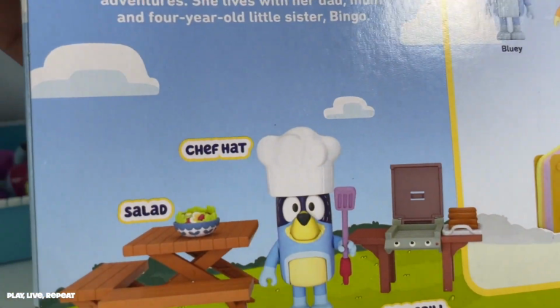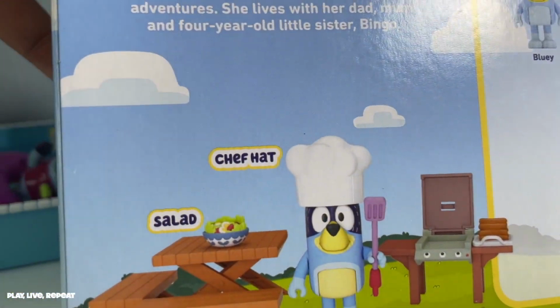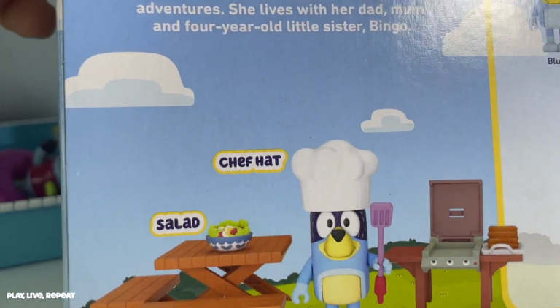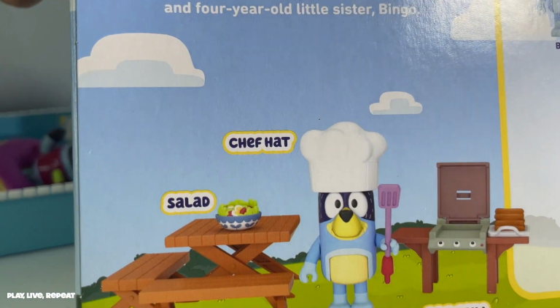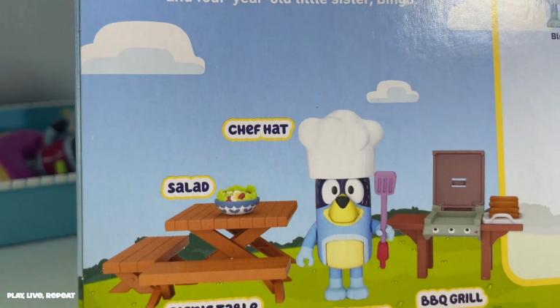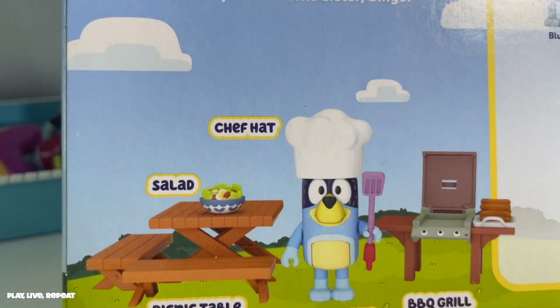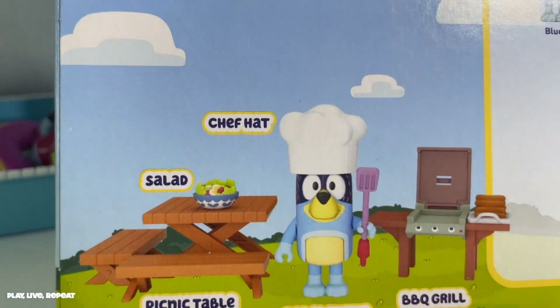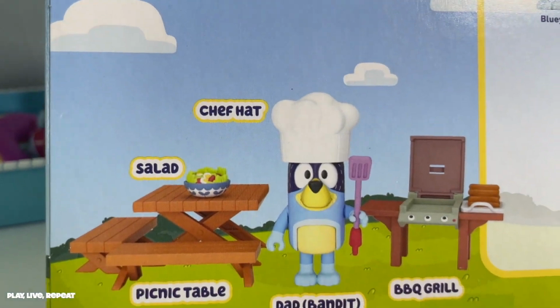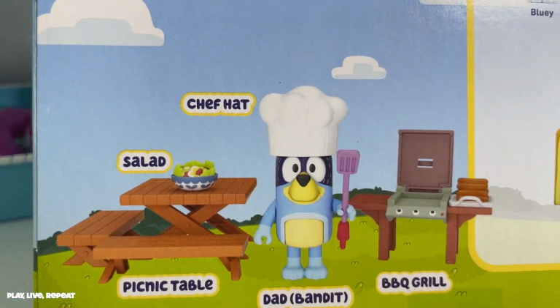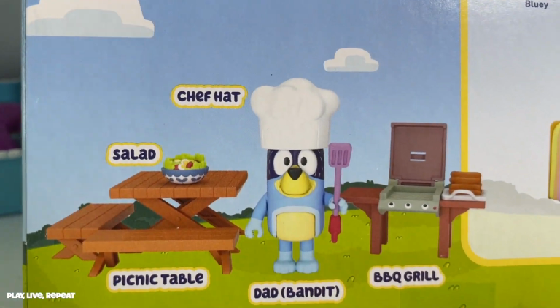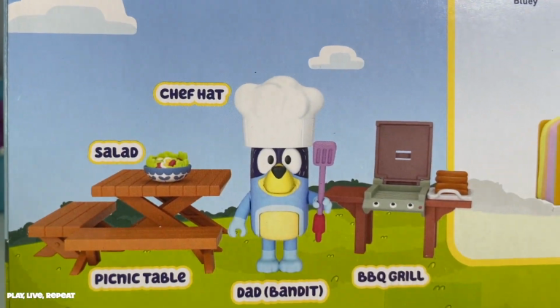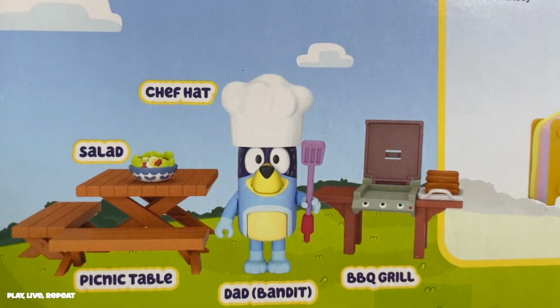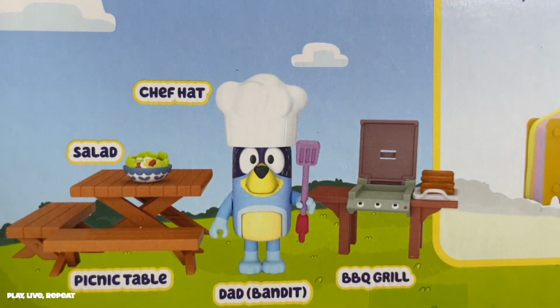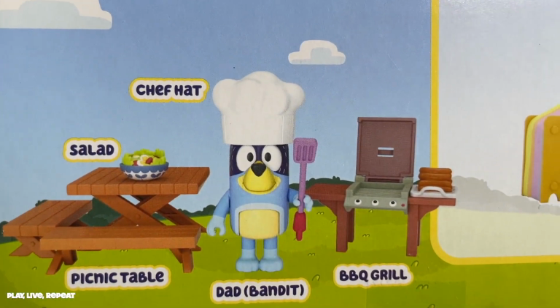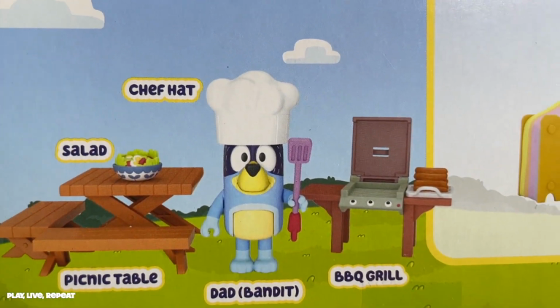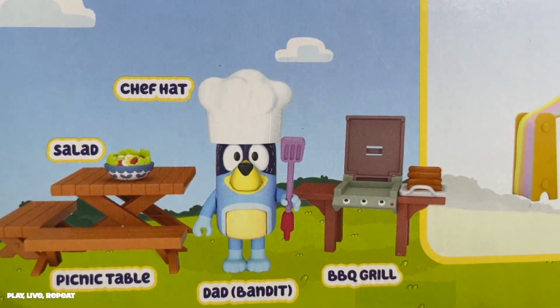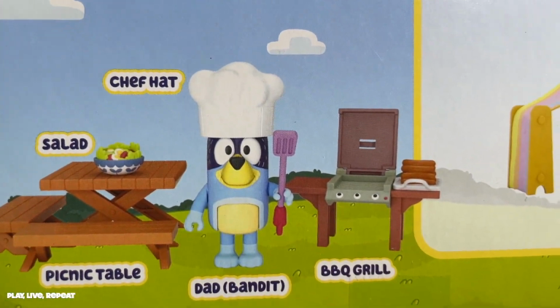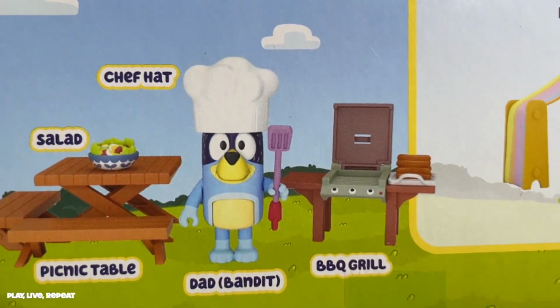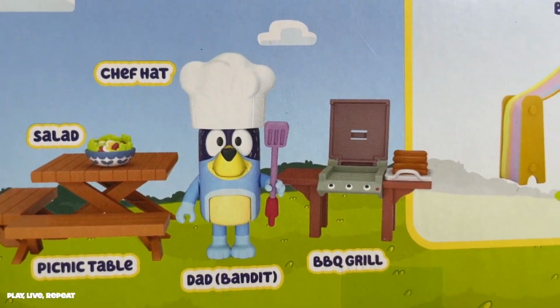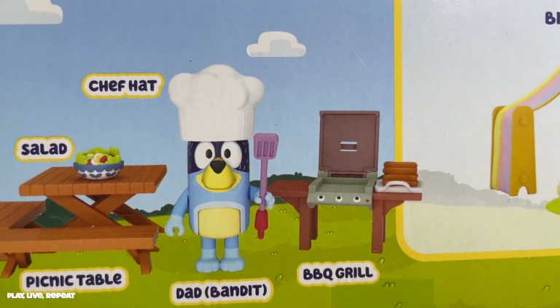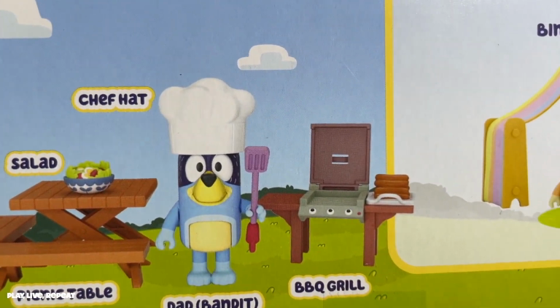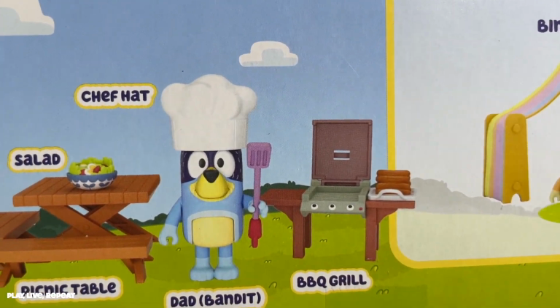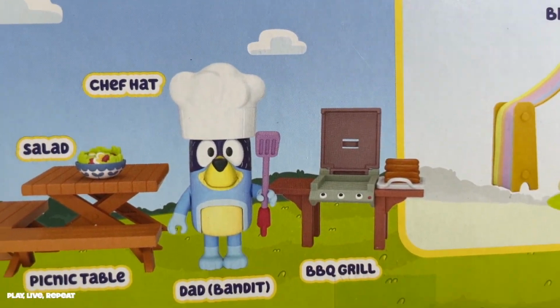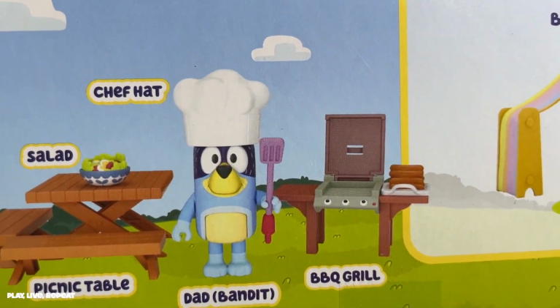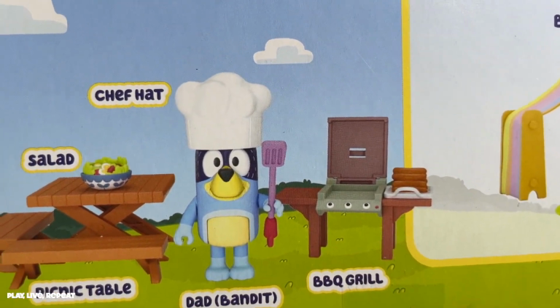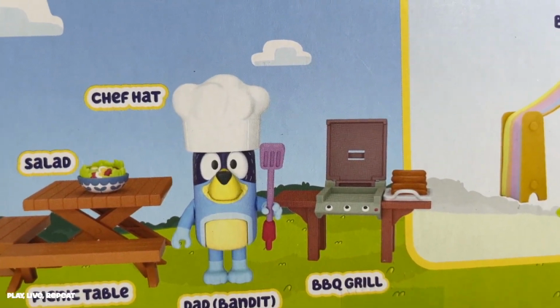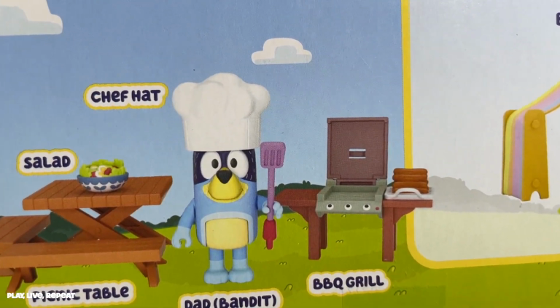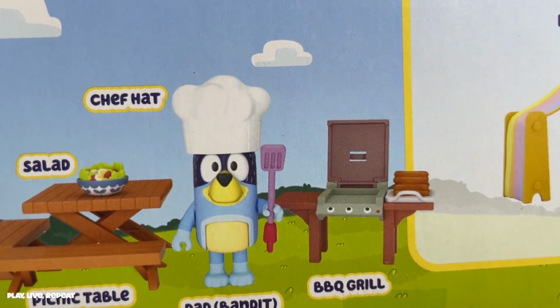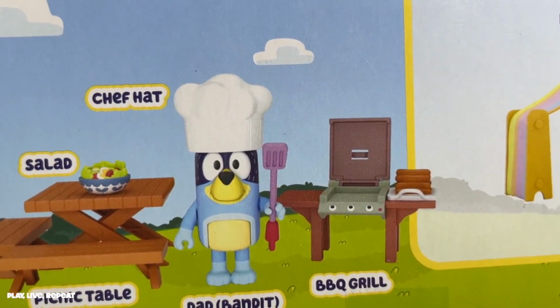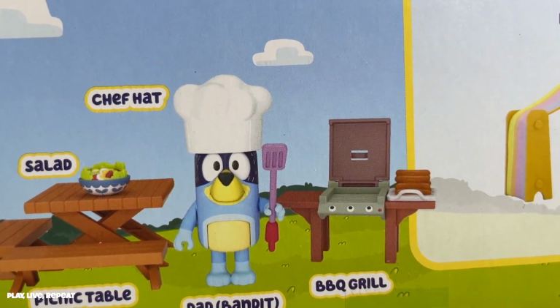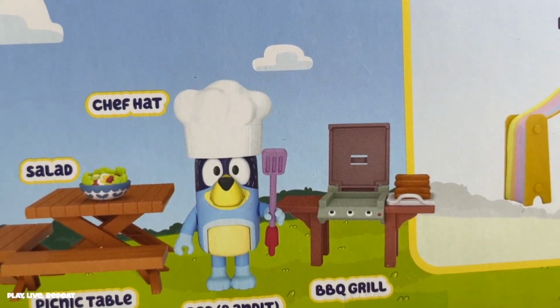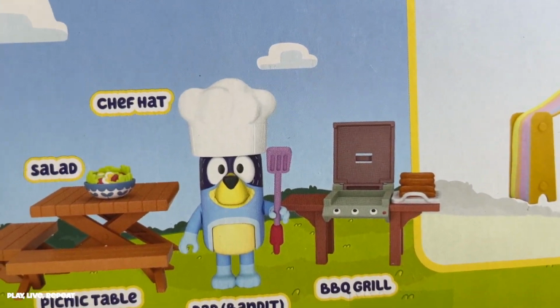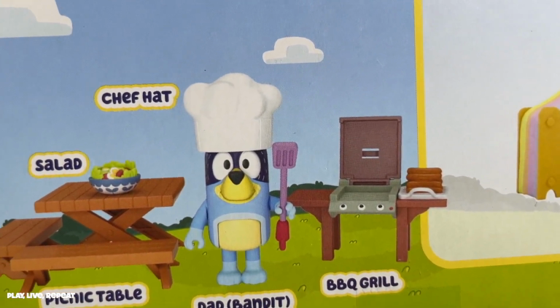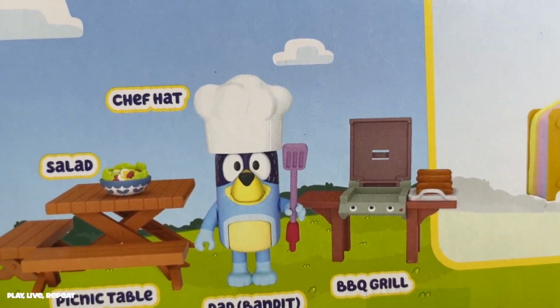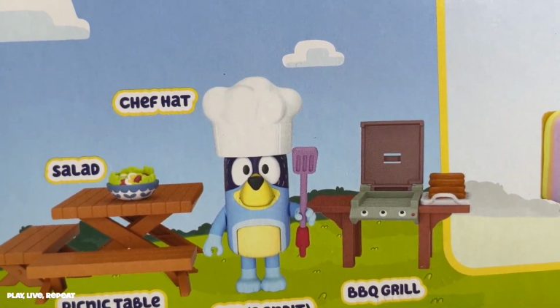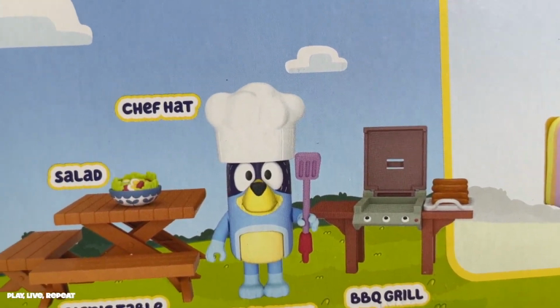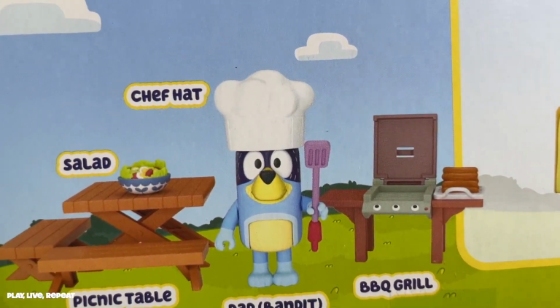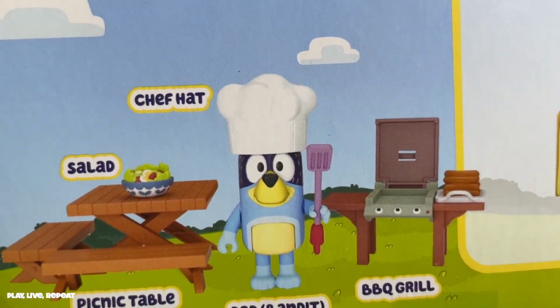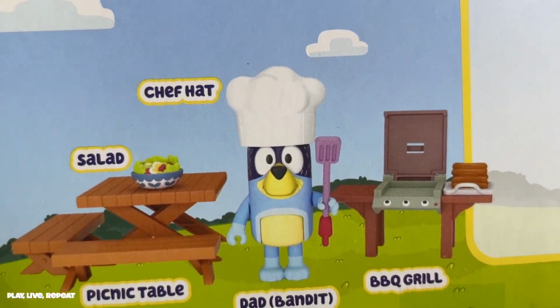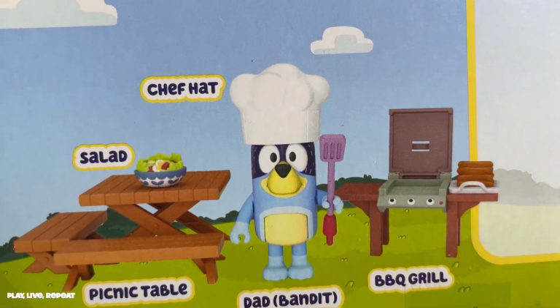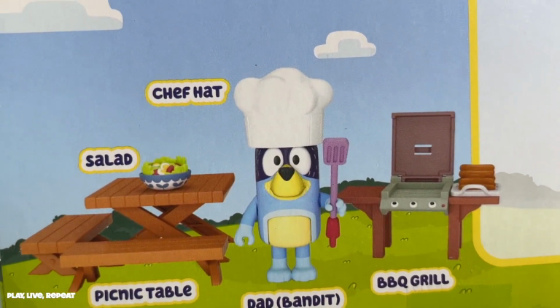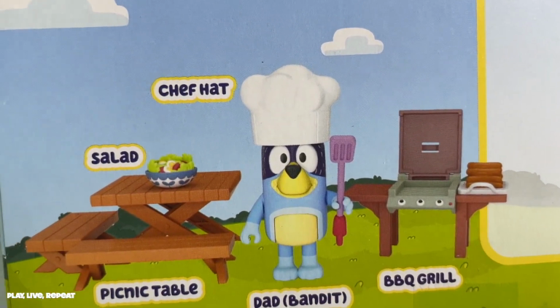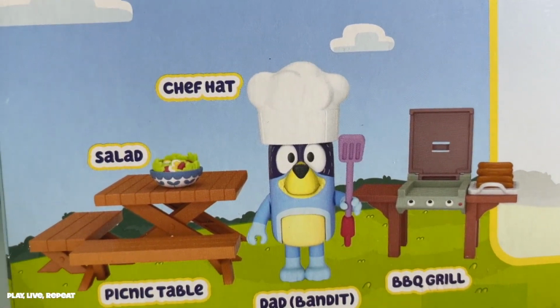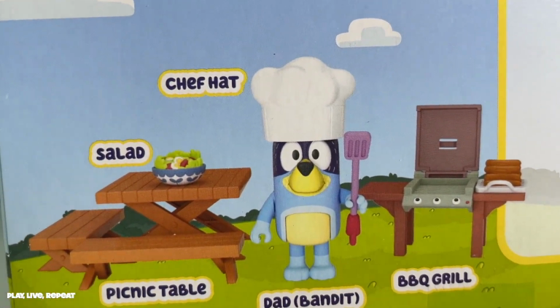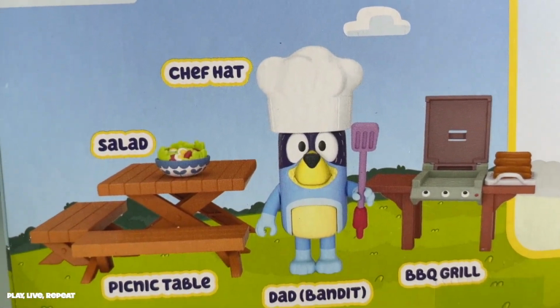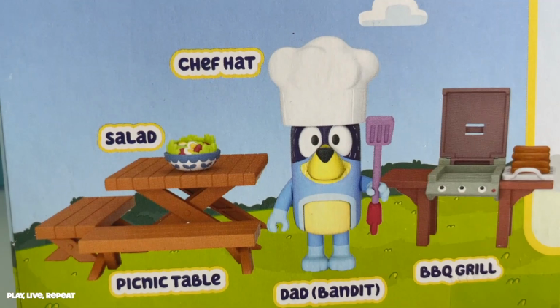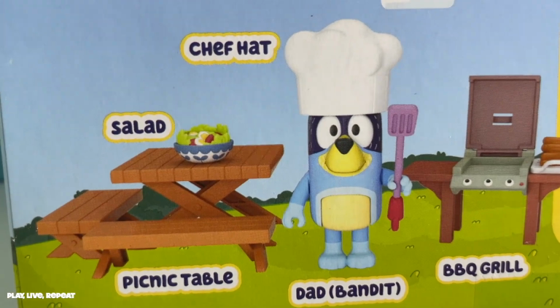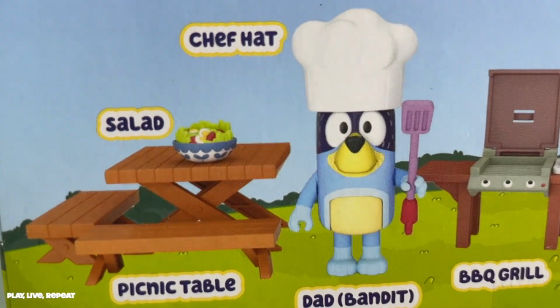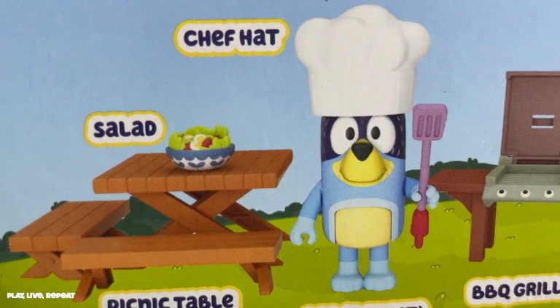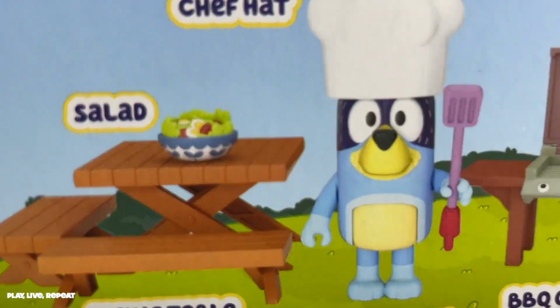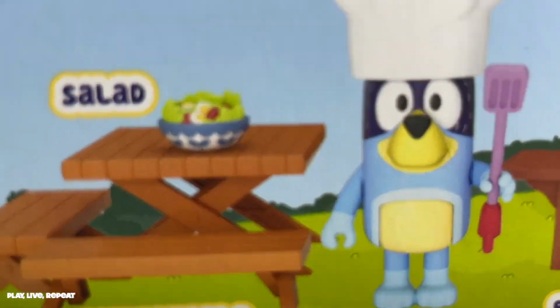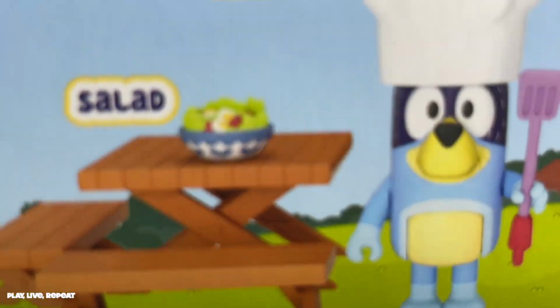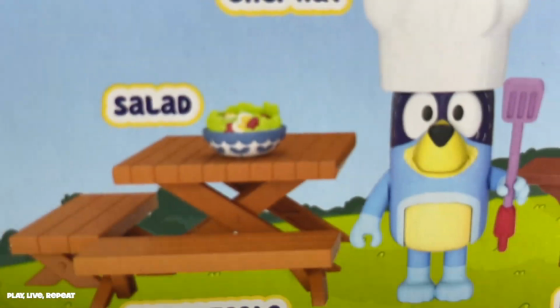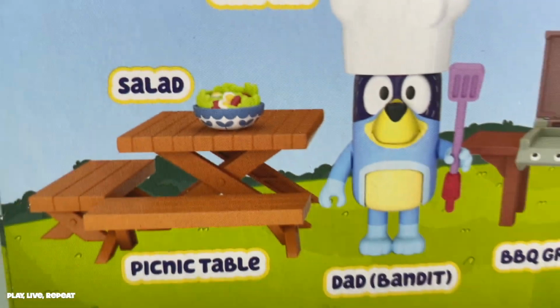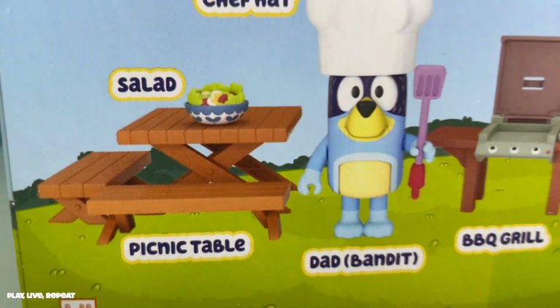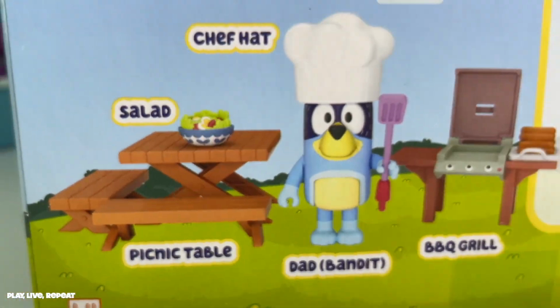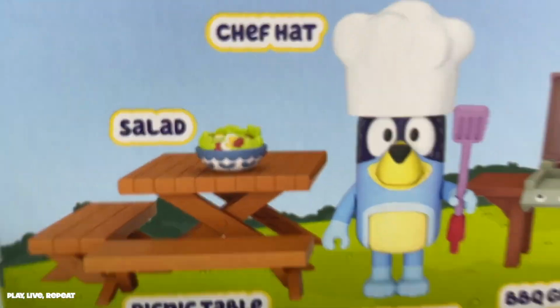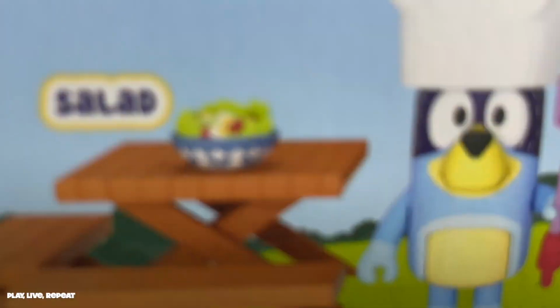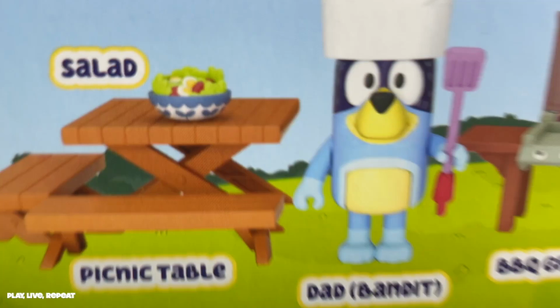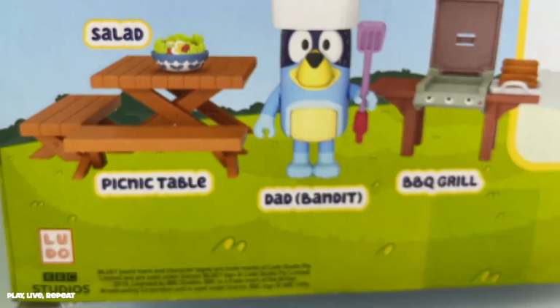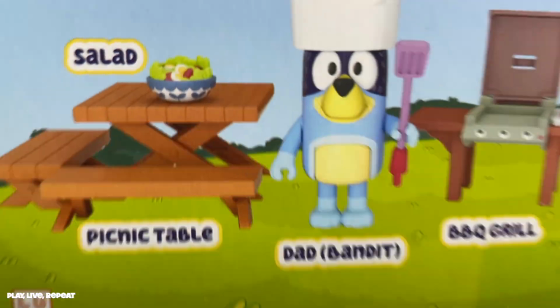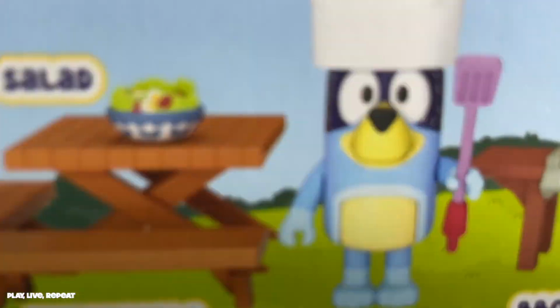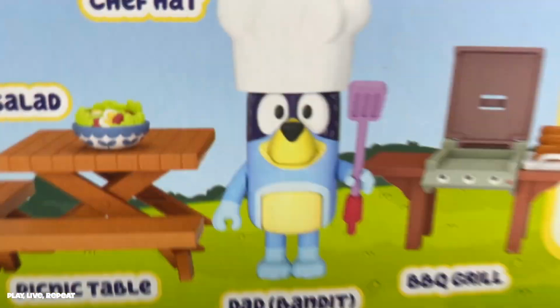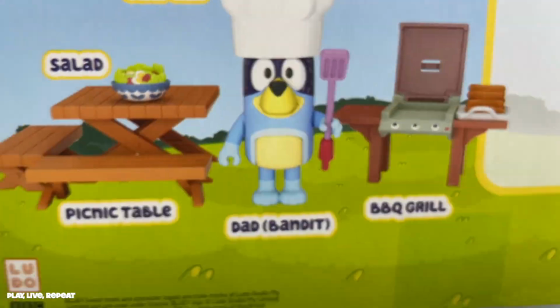It includes a chef hat, includes Bandit, barbecue grill, along with some sausages, a pink spatula, a picnic table, and the infamous salad.